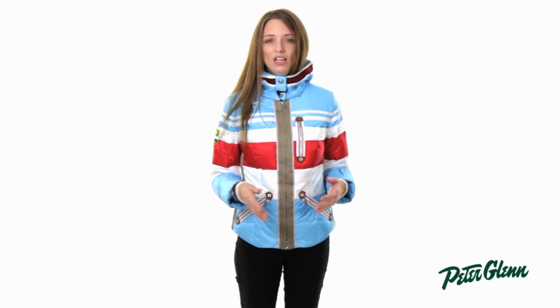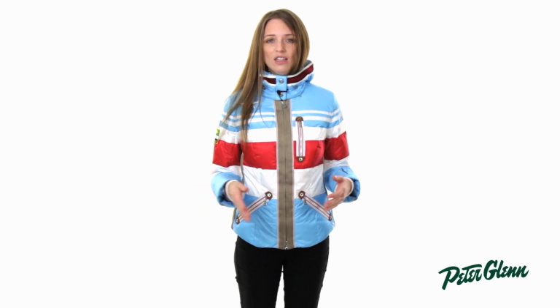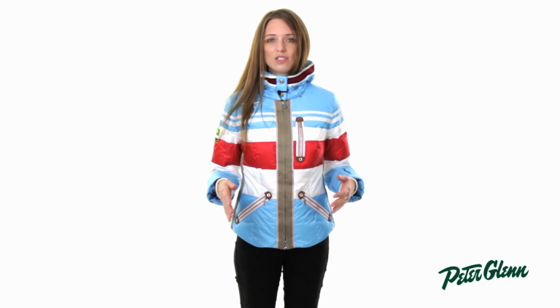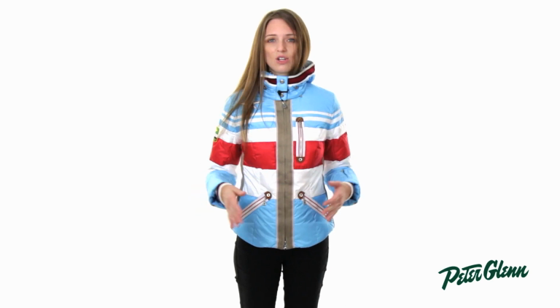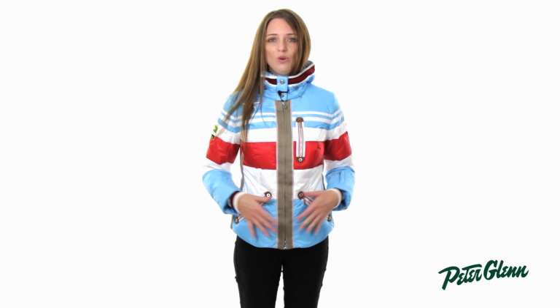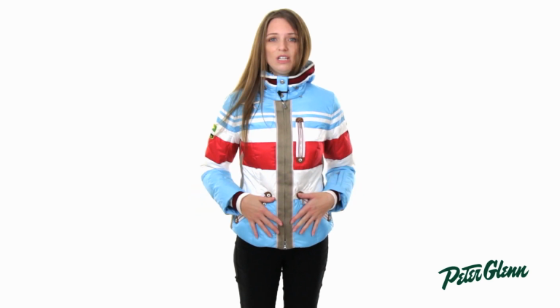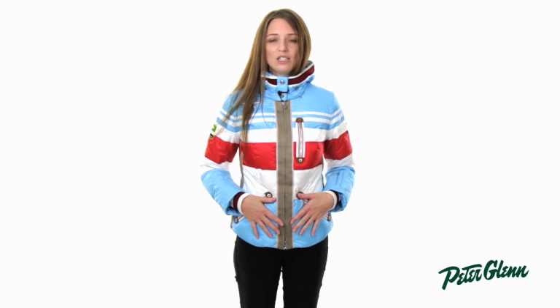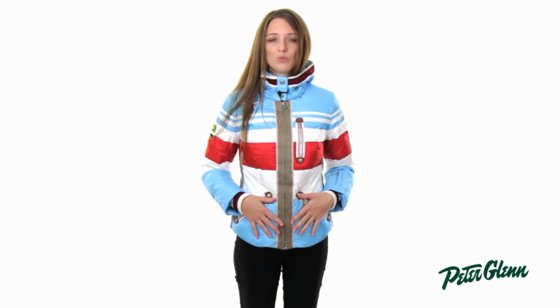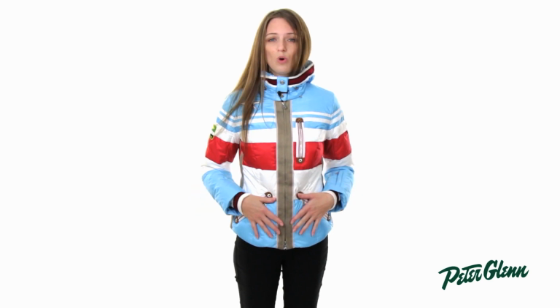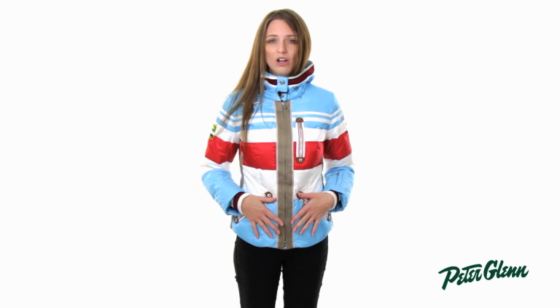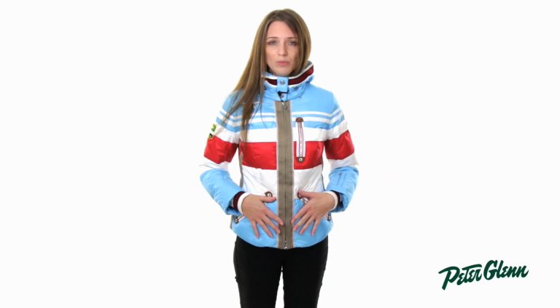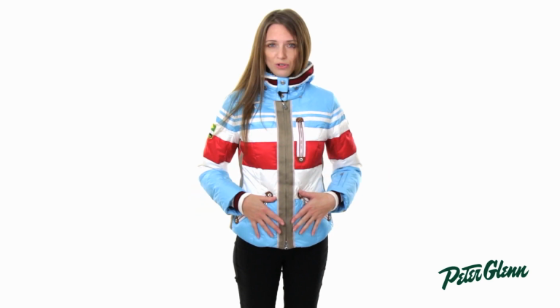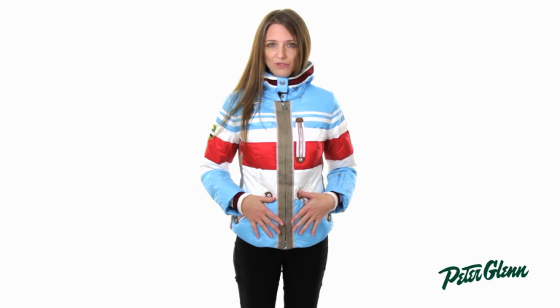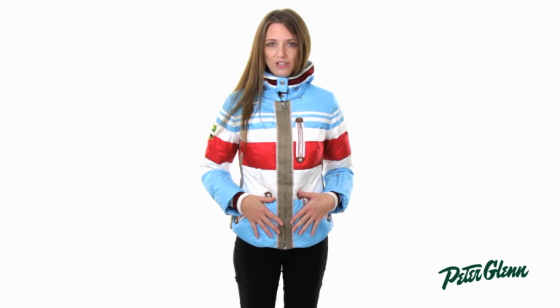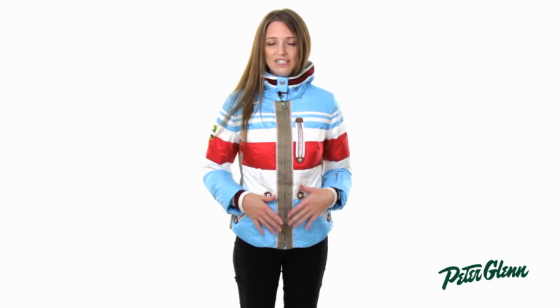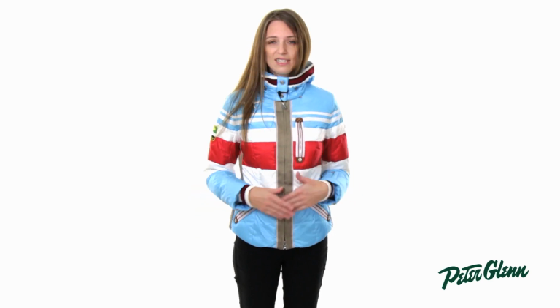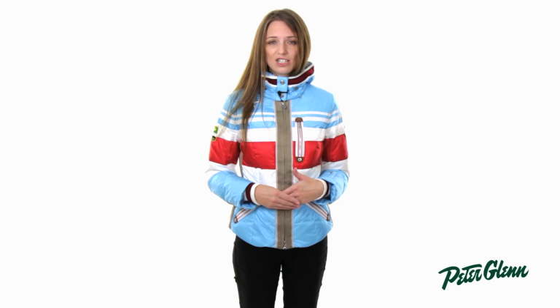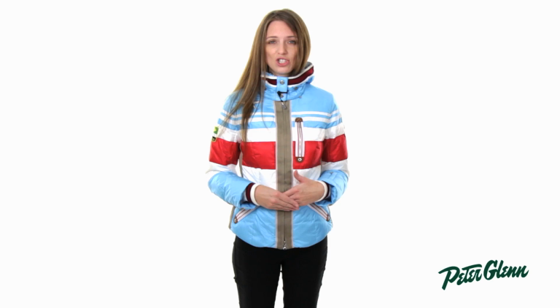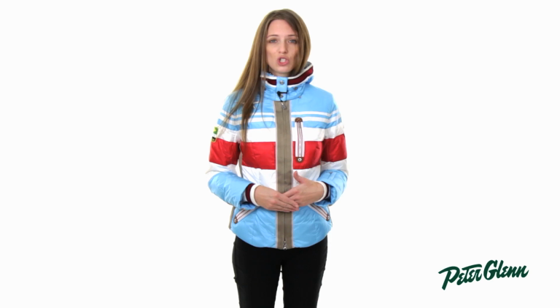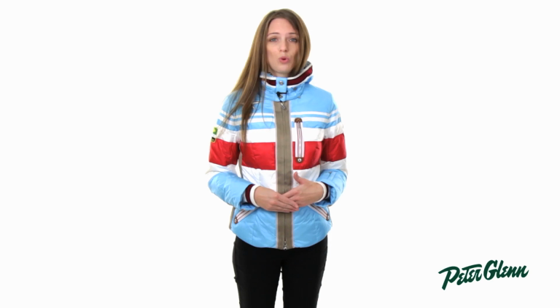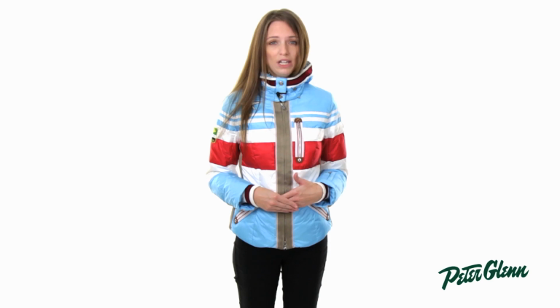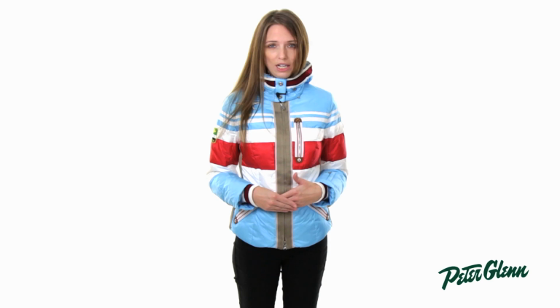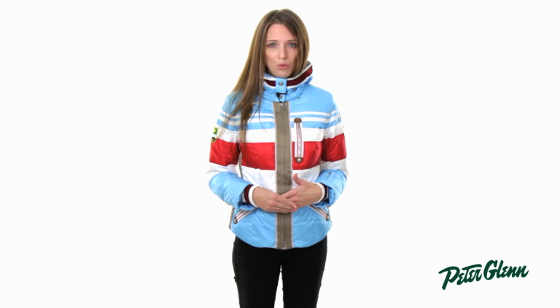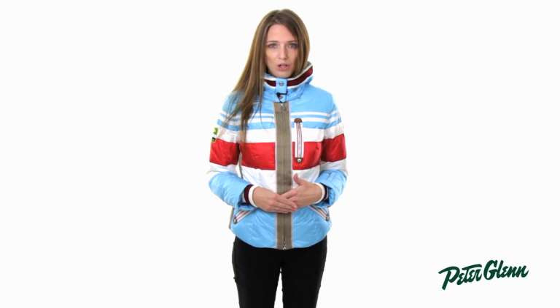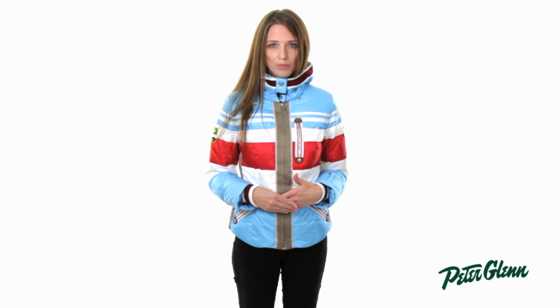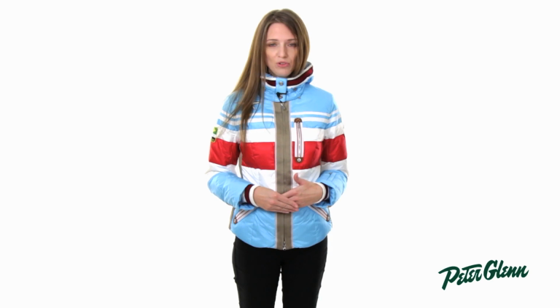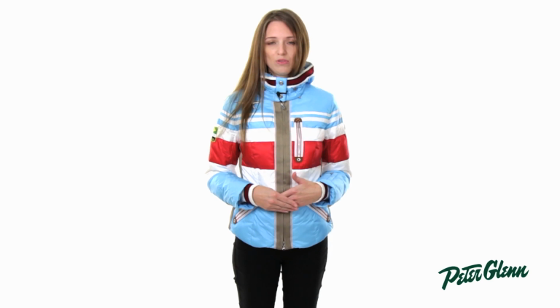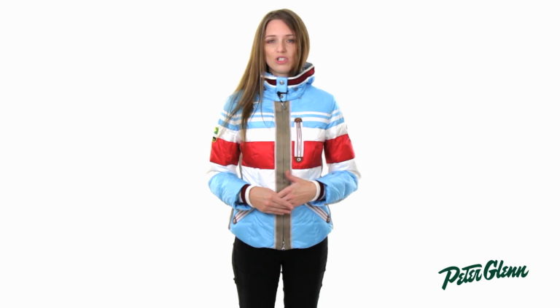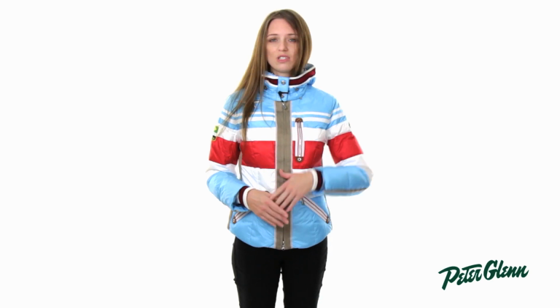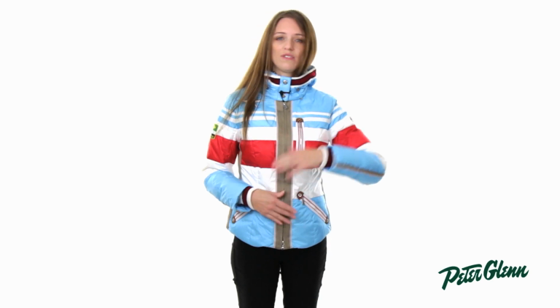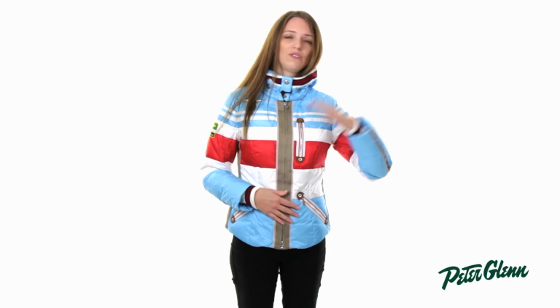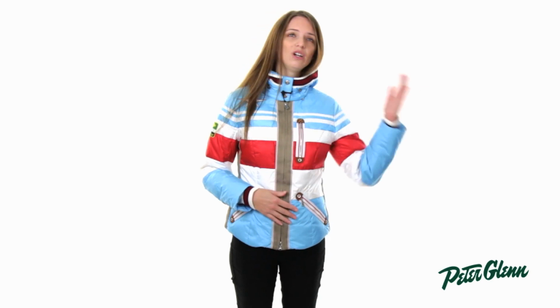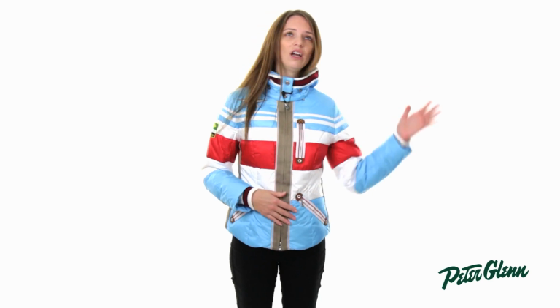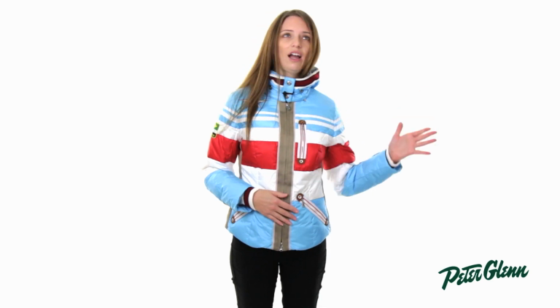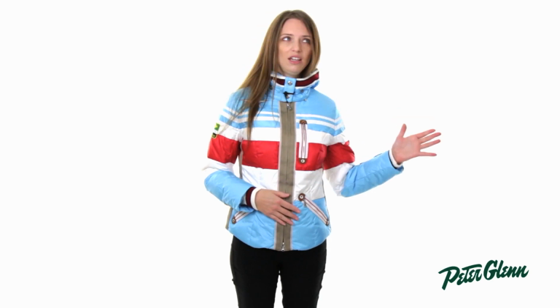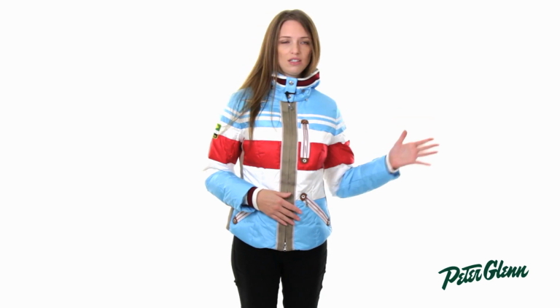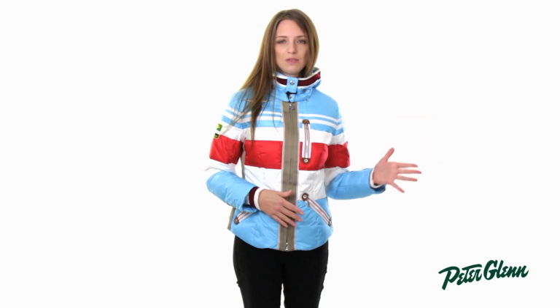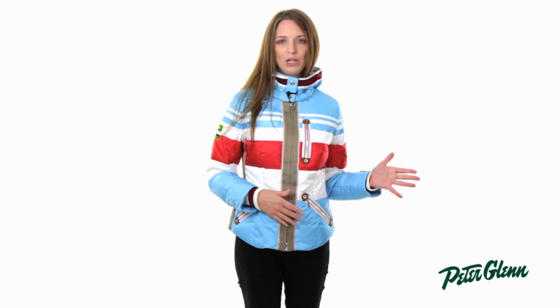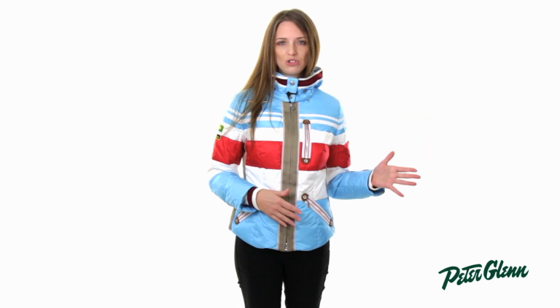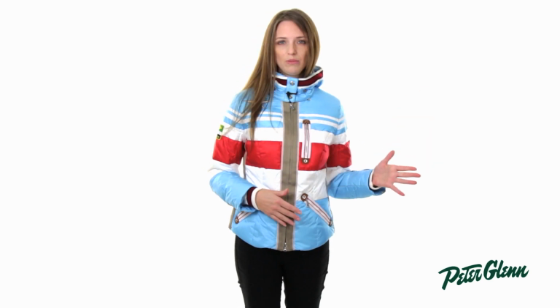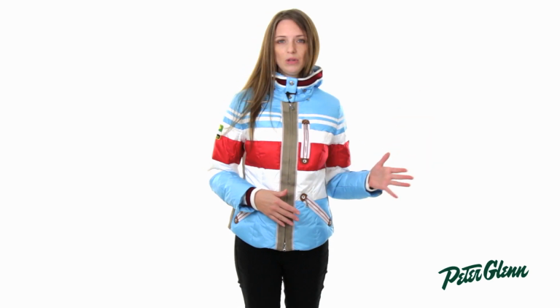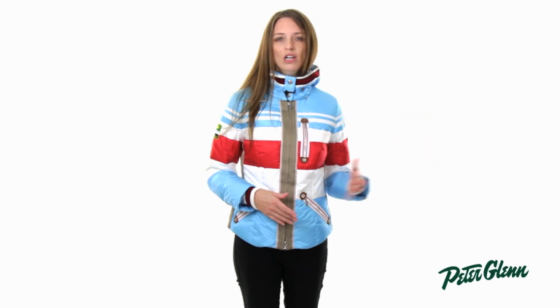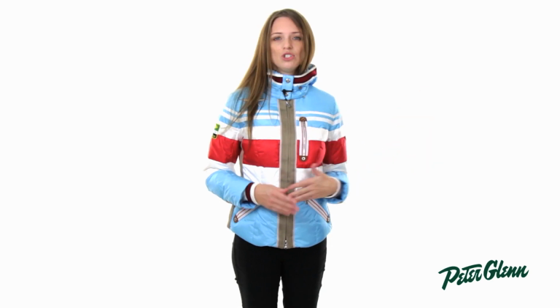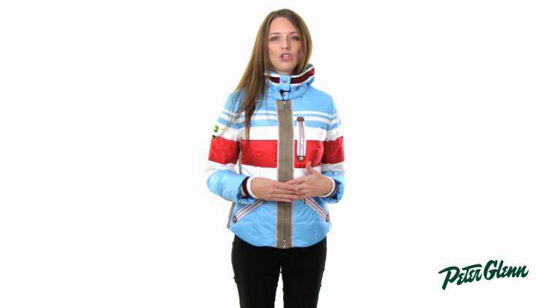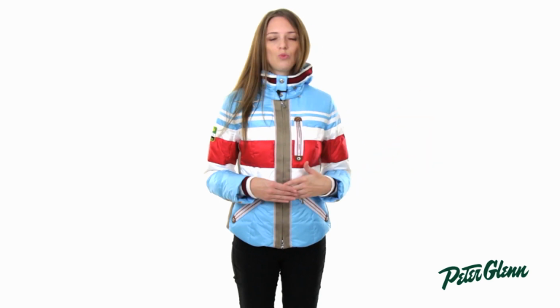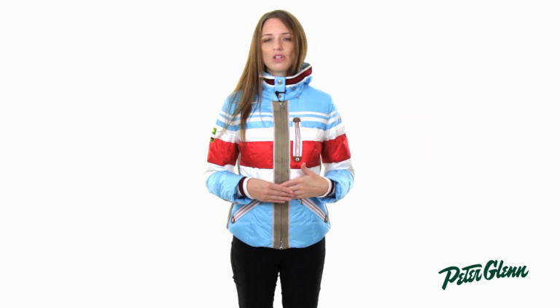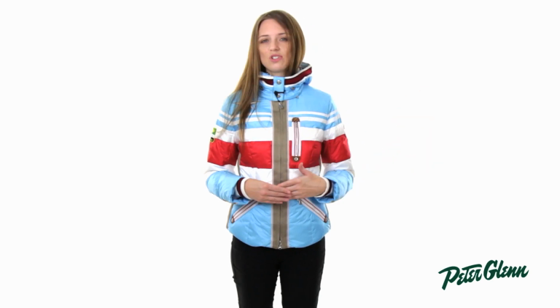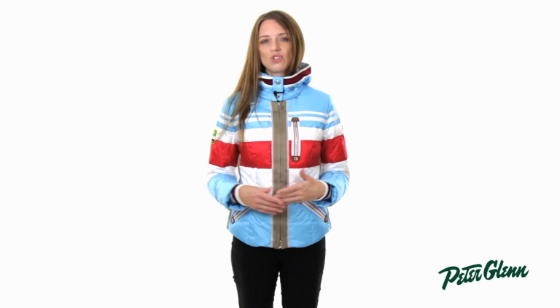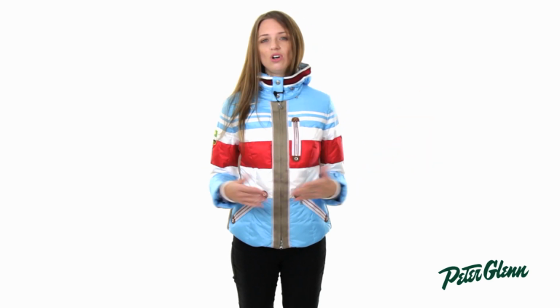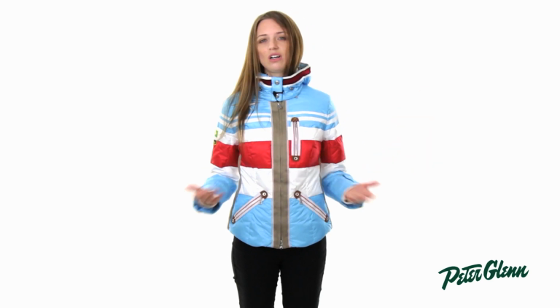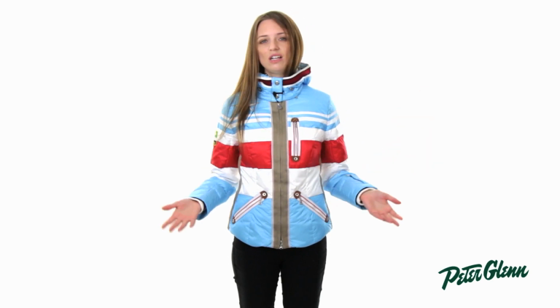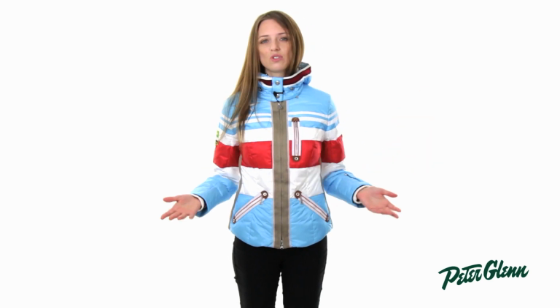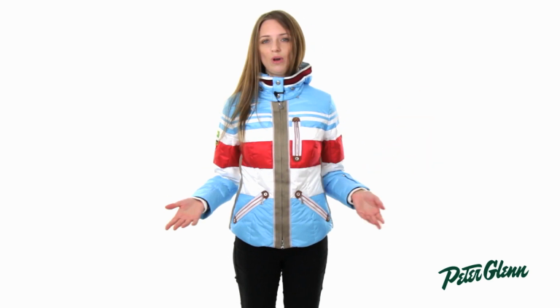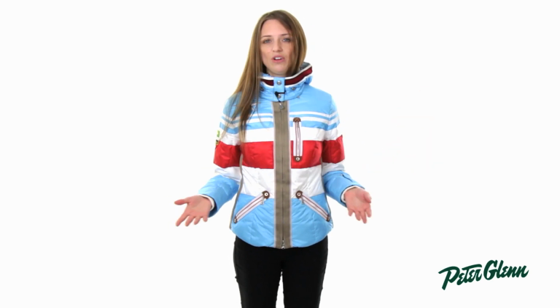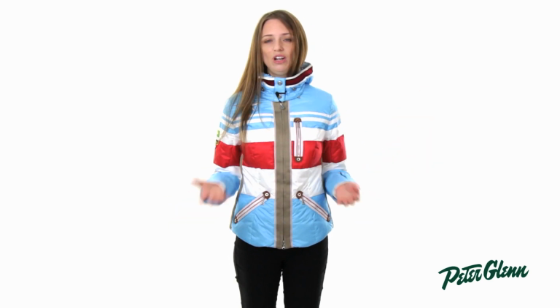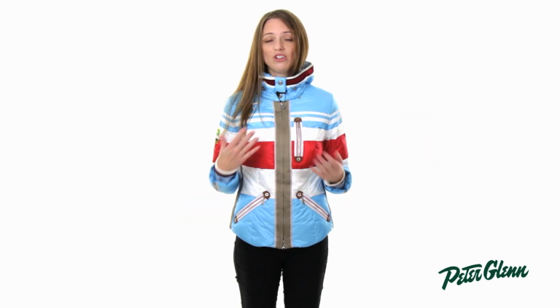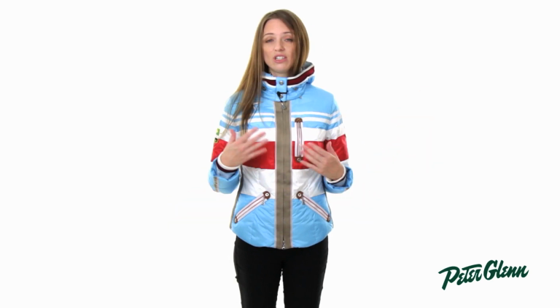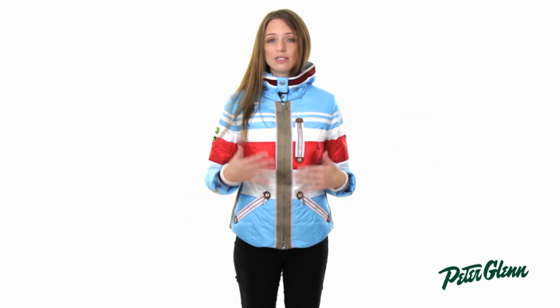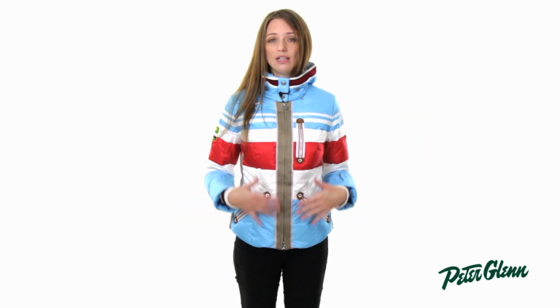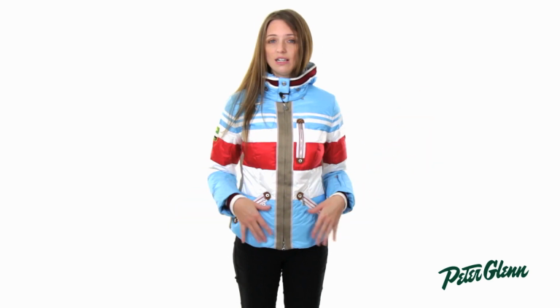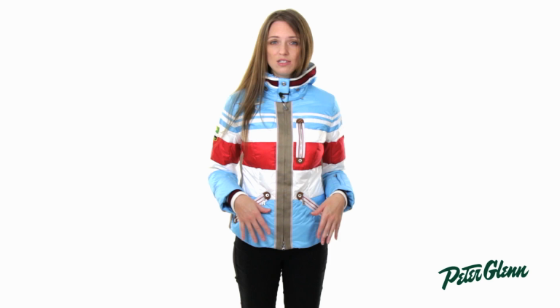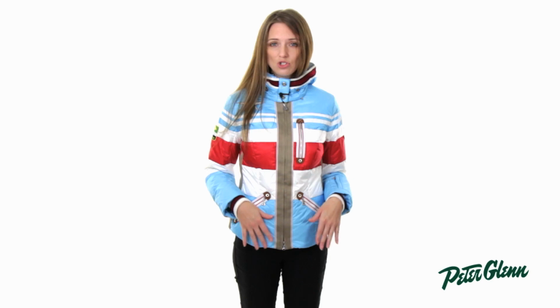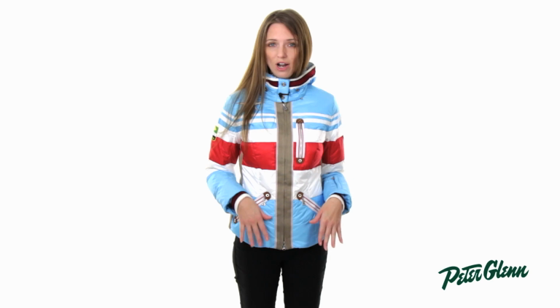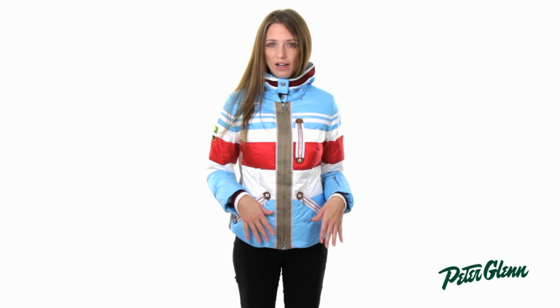This coat is waterproof — it is actually 20k waterproof, which is at the very high end of the spectrum, so you can wear this in all kinds of weather and you're going to stay nice and dry.